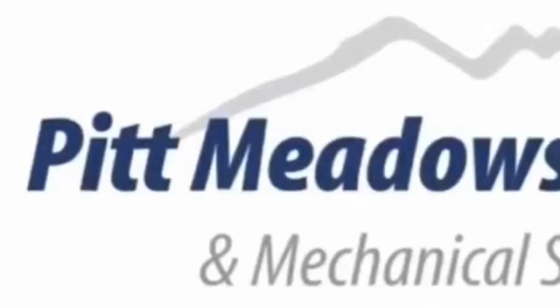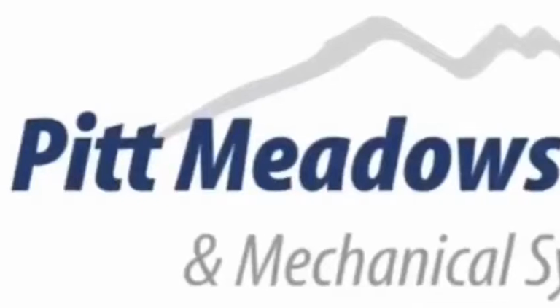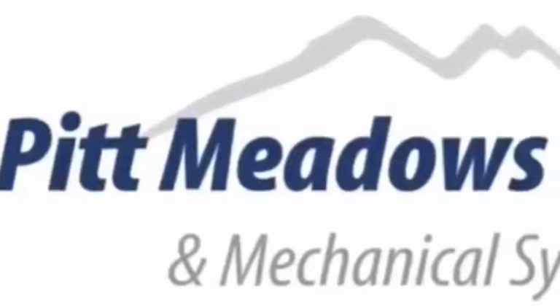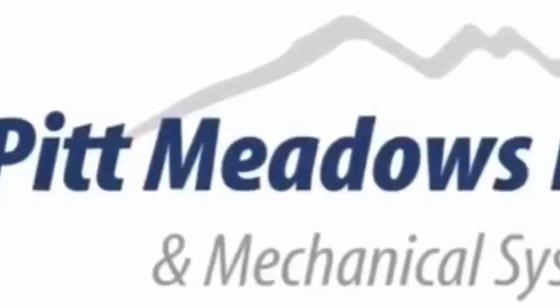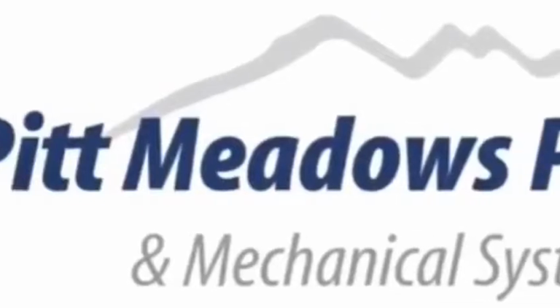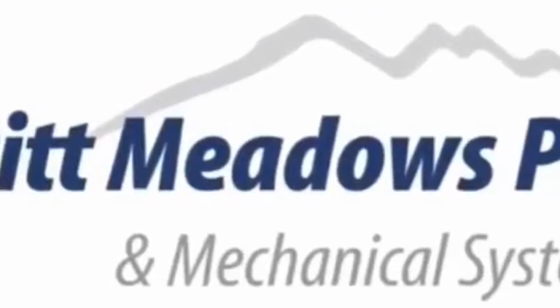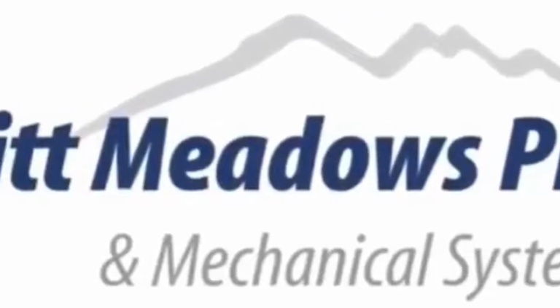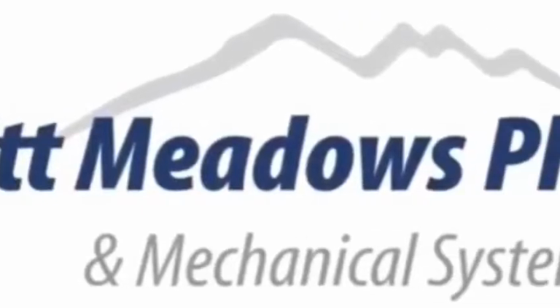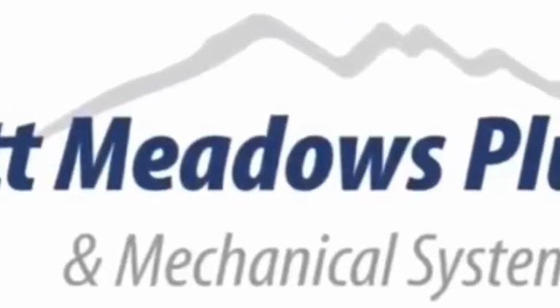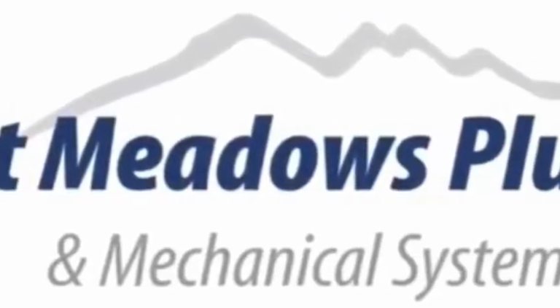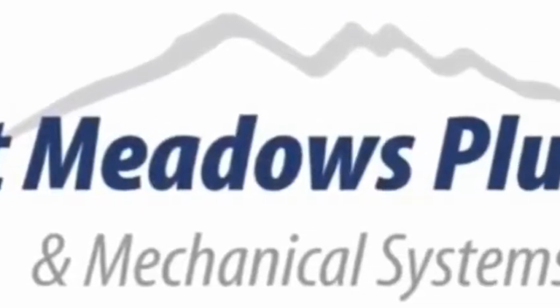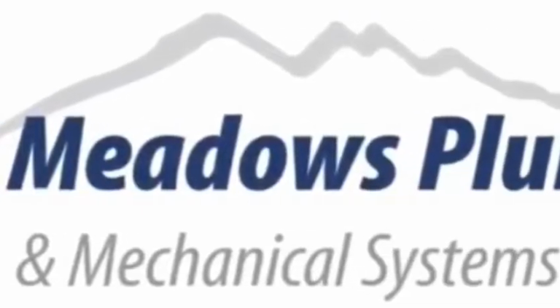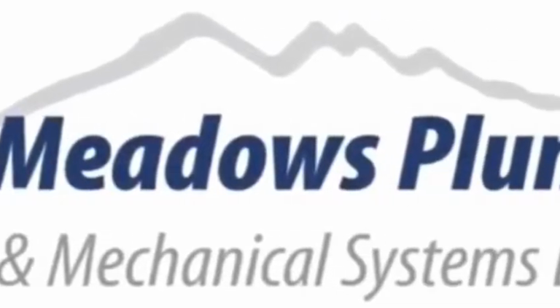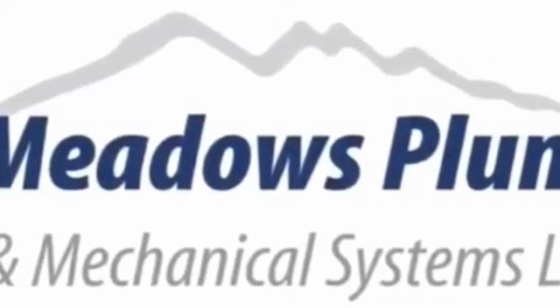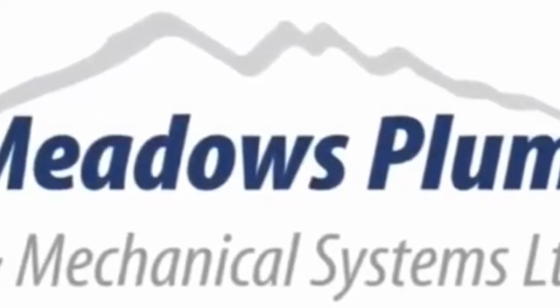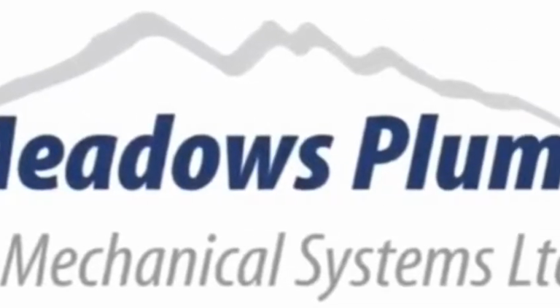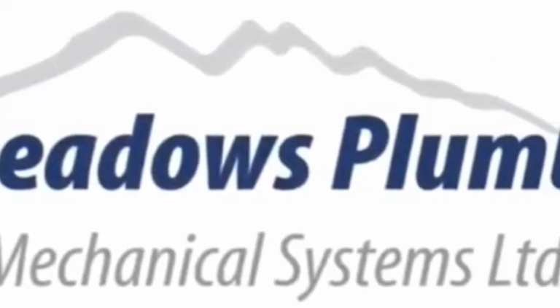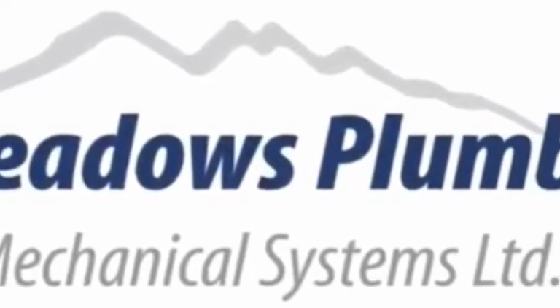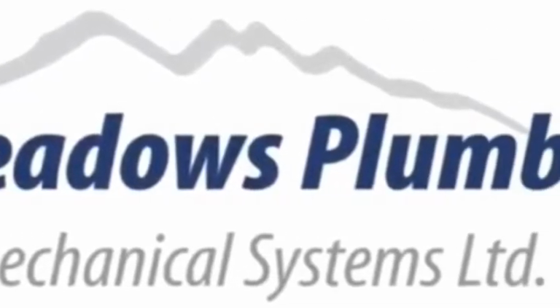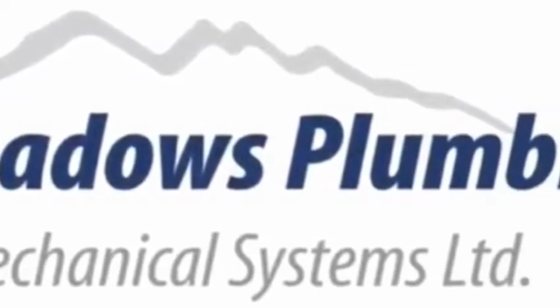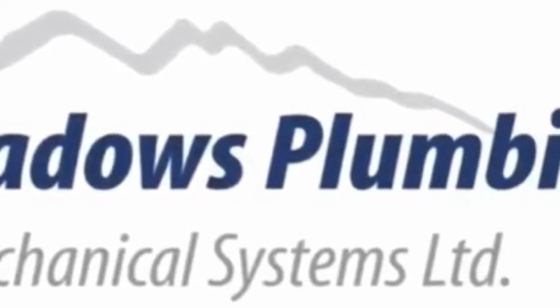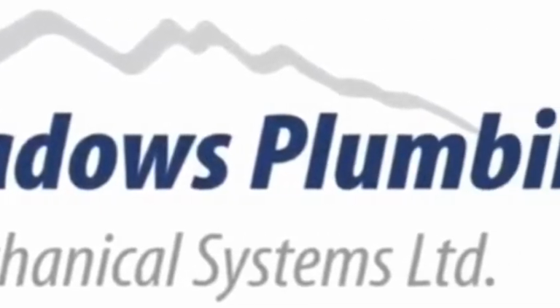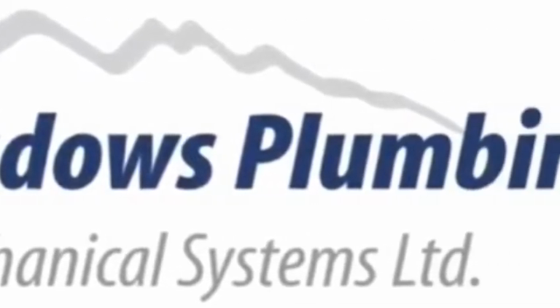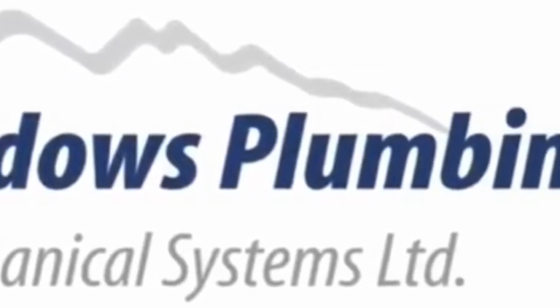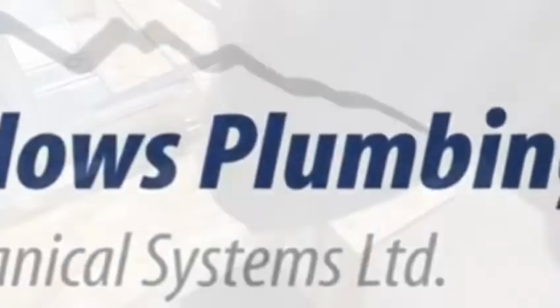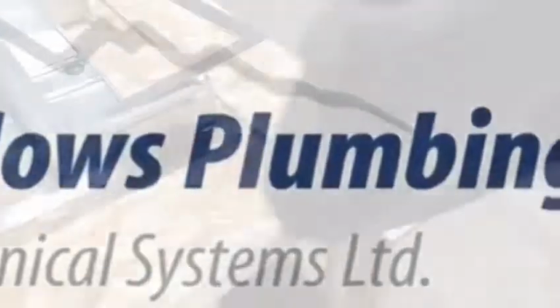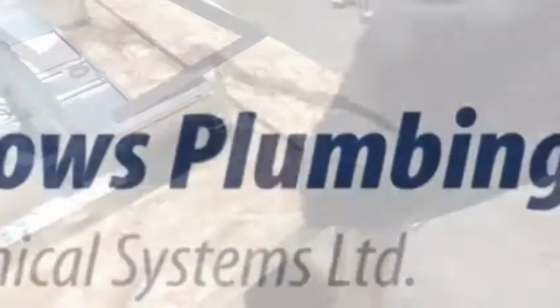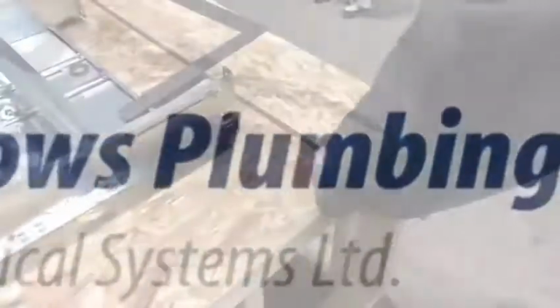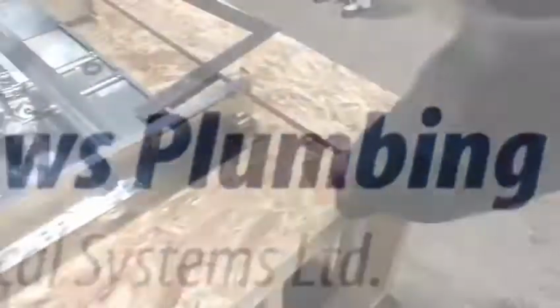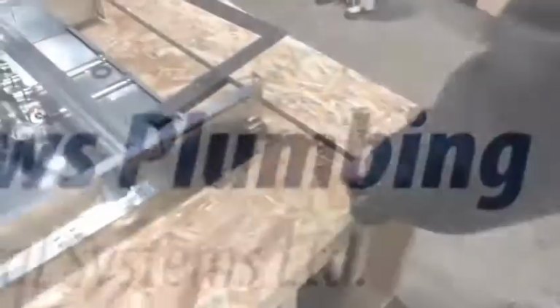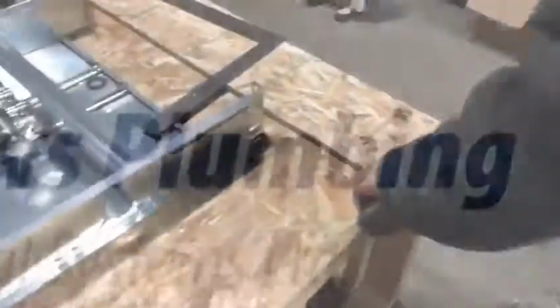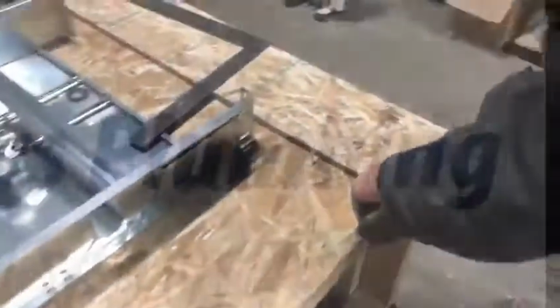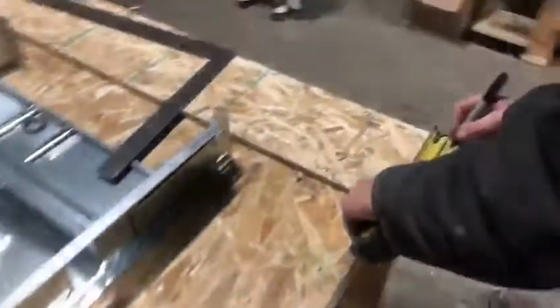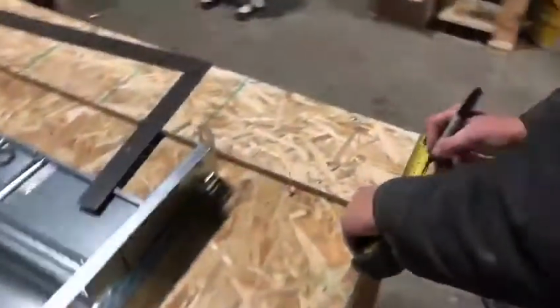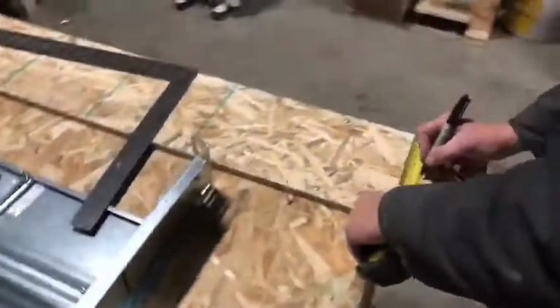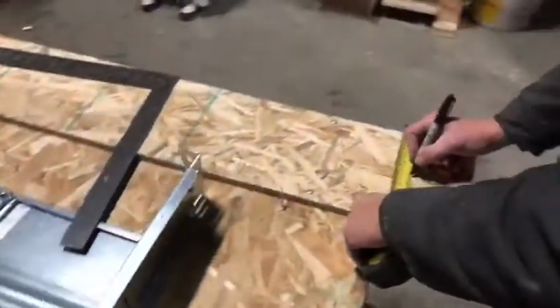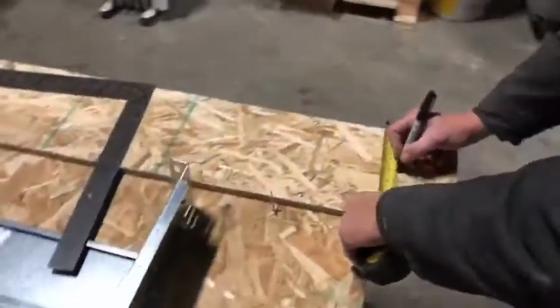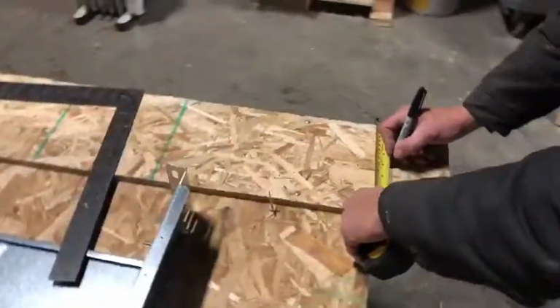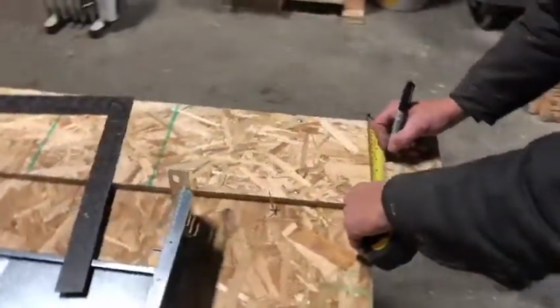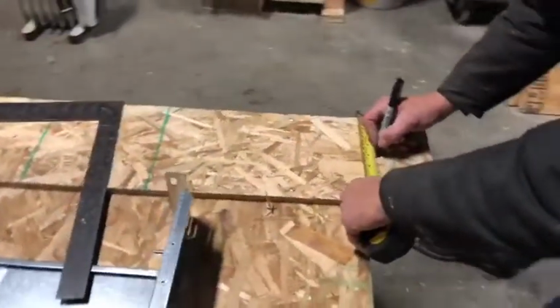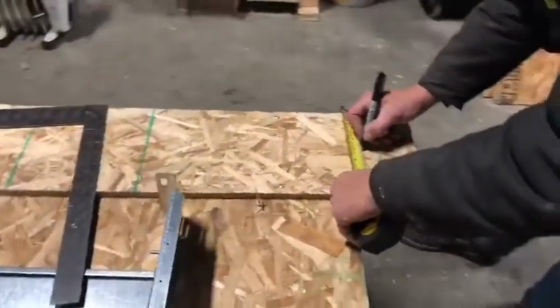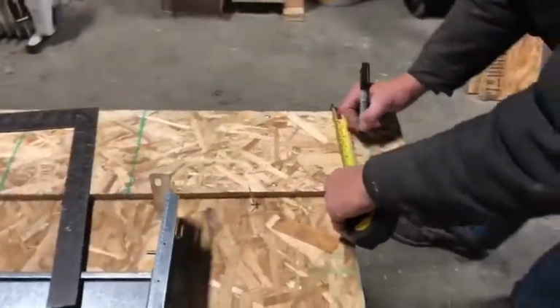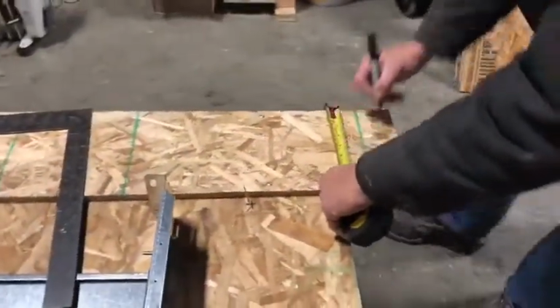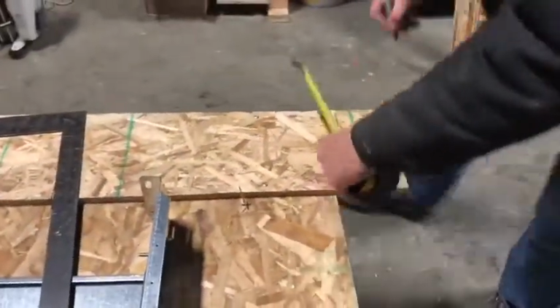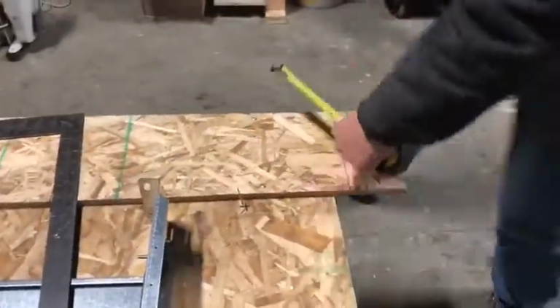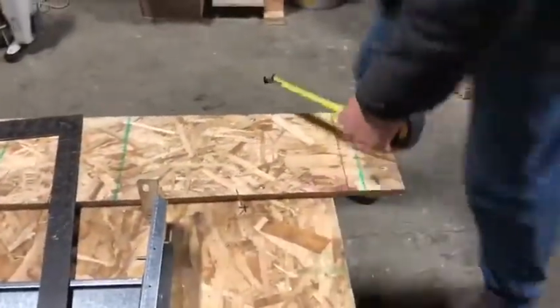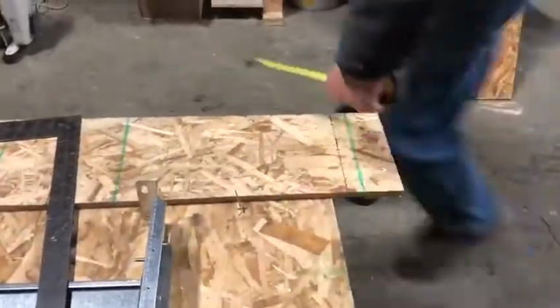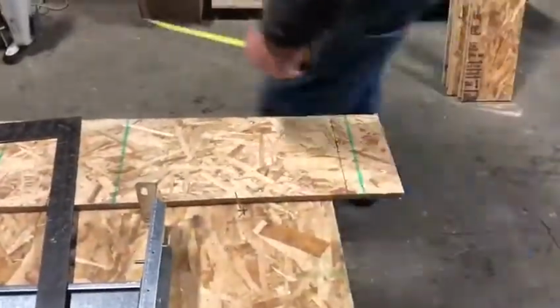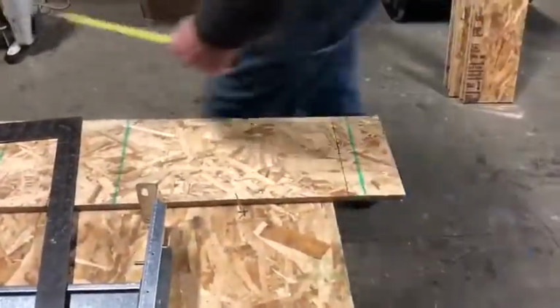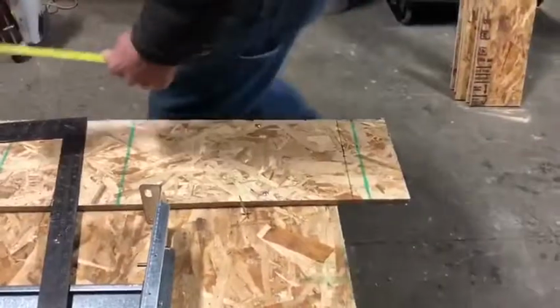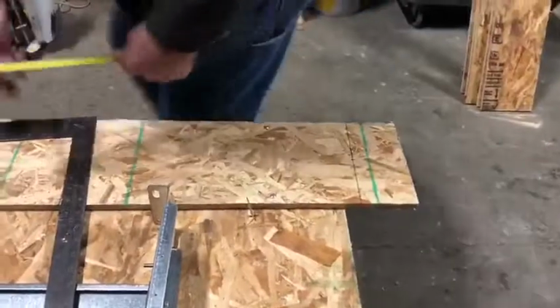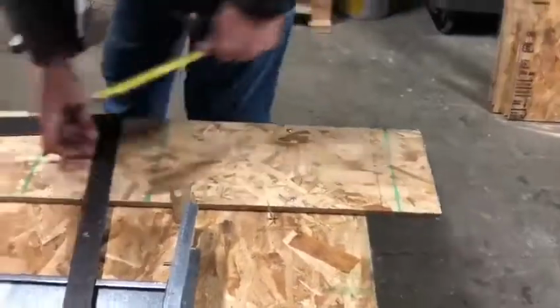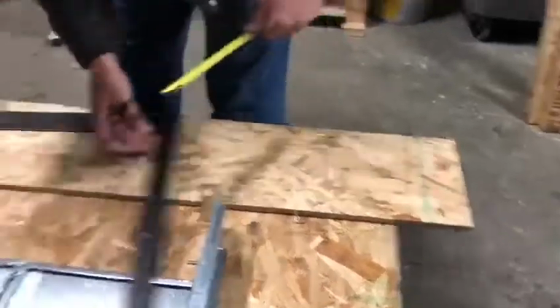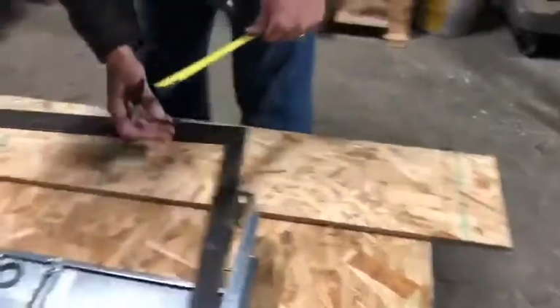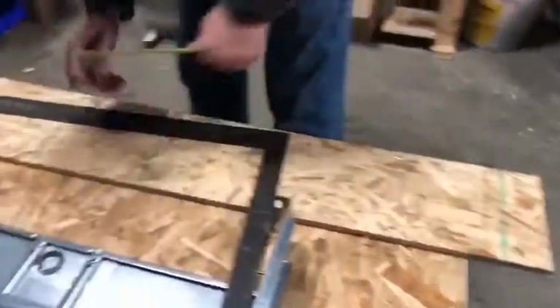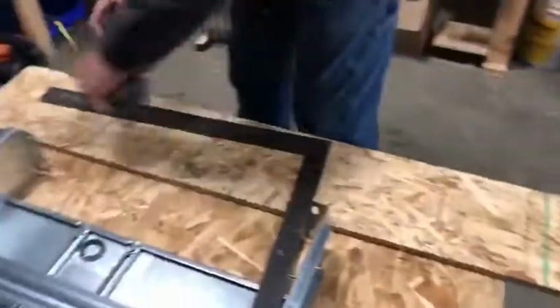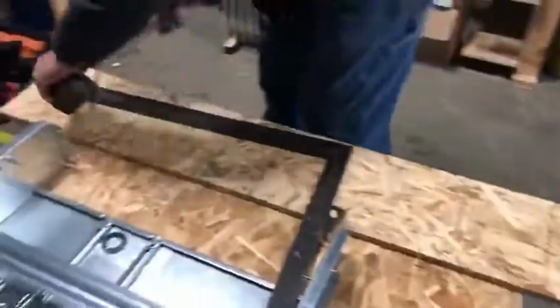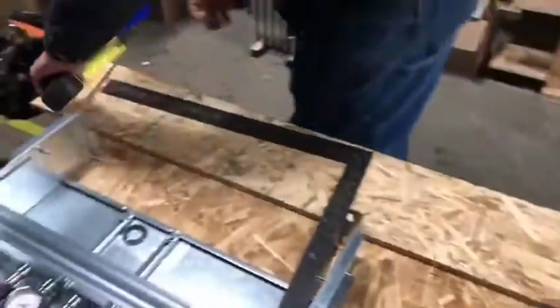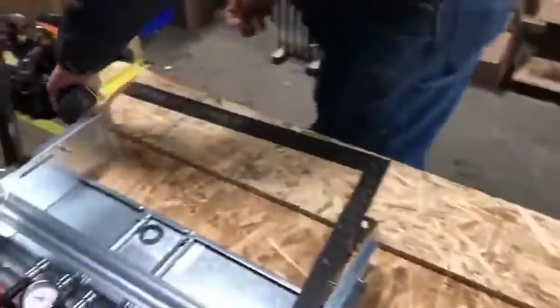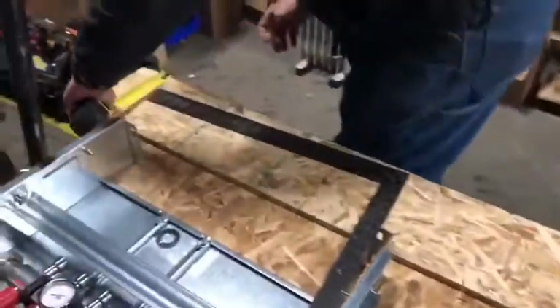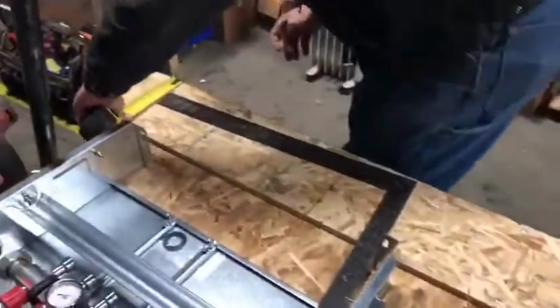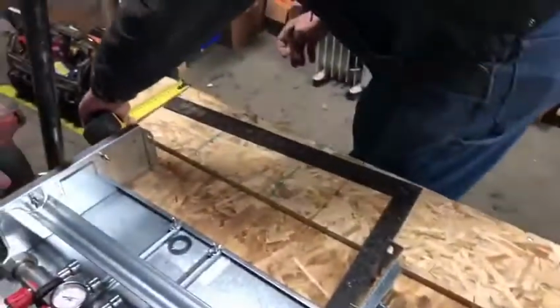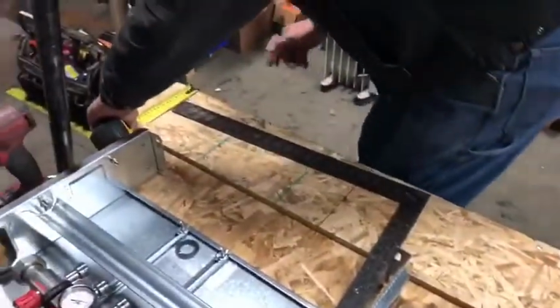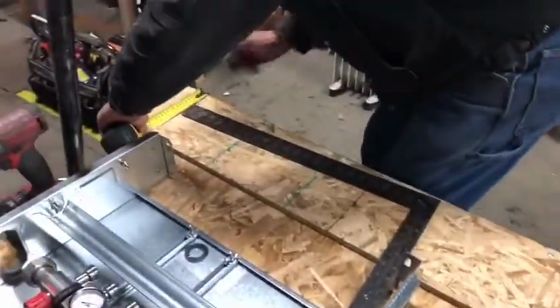Welcome back for another Pit Meadows Plumbing and Mechanical Lean Improvement. Today we're going to take a look at our manifold cabinets.